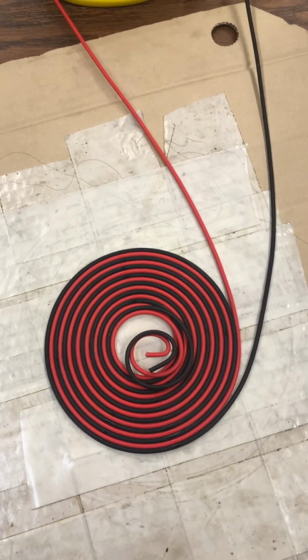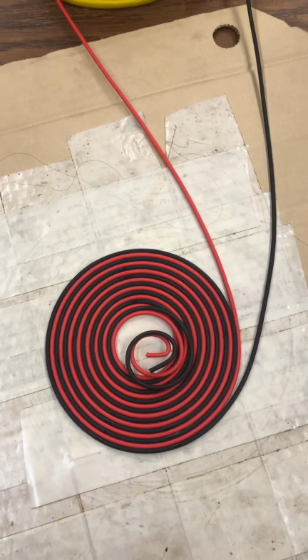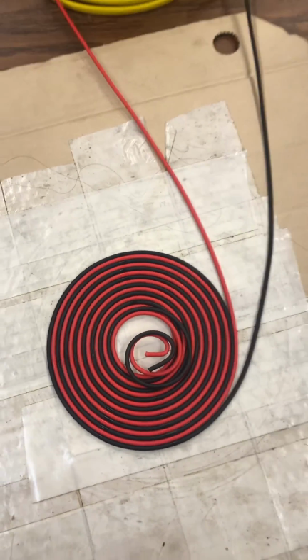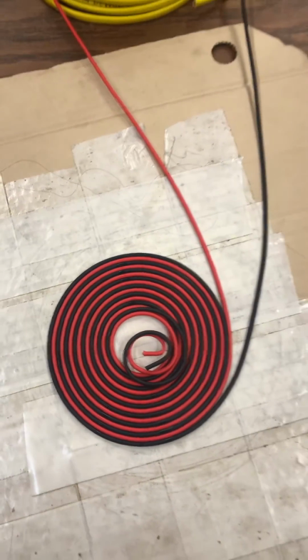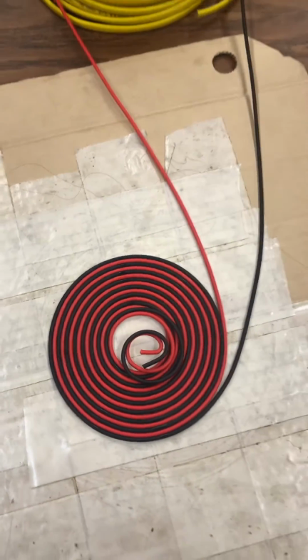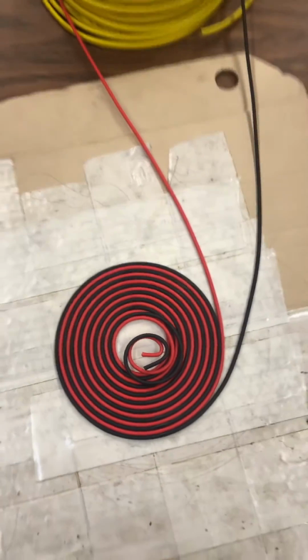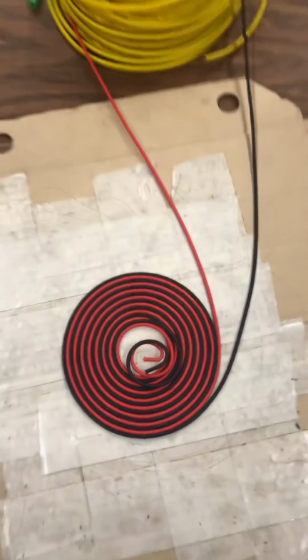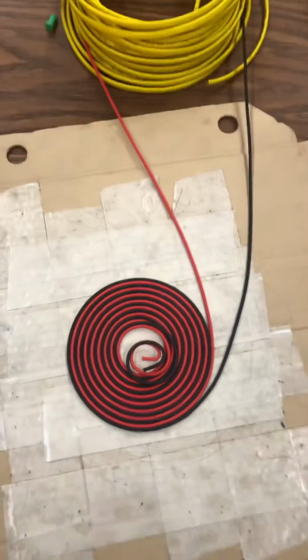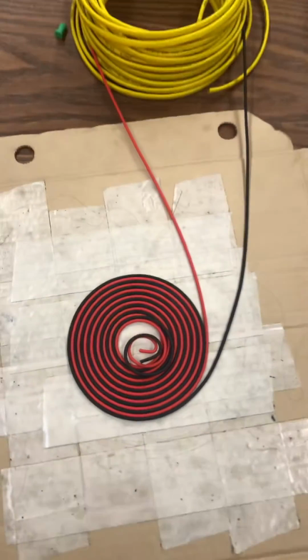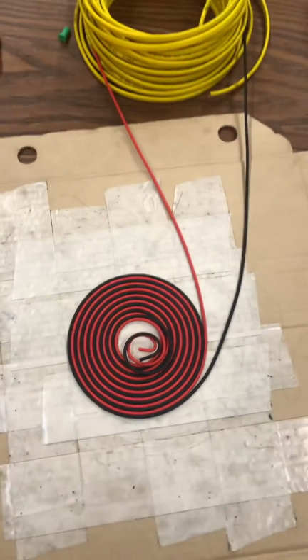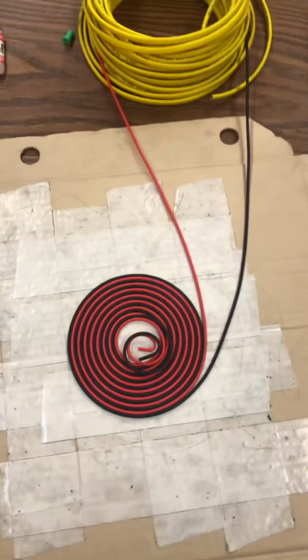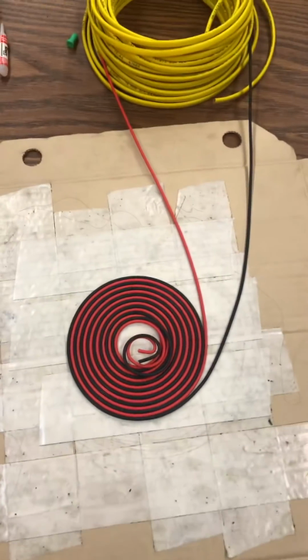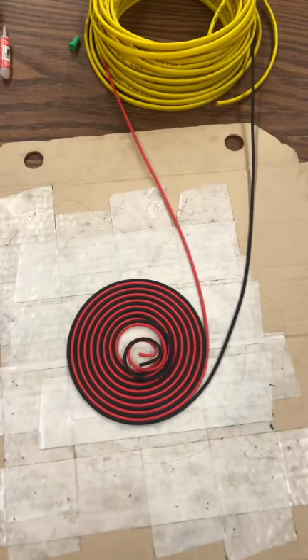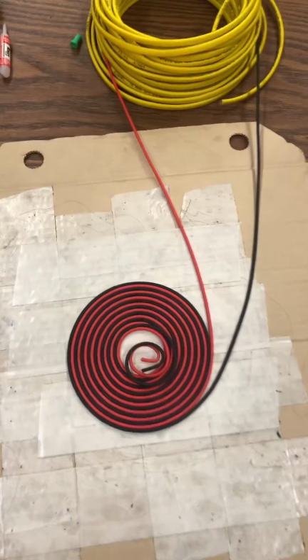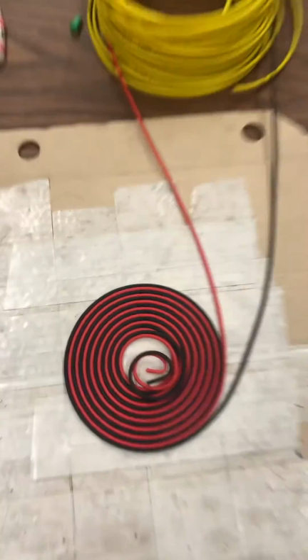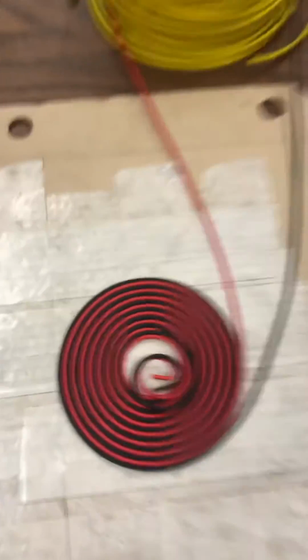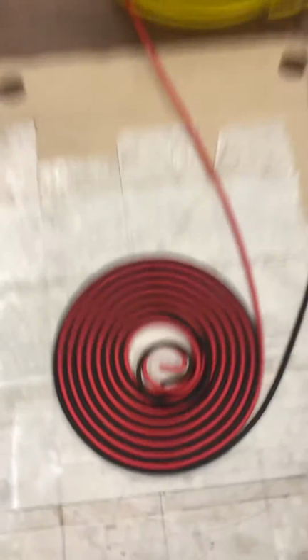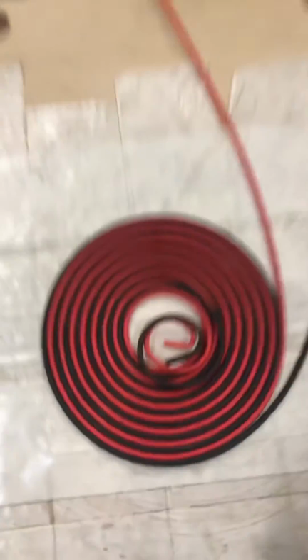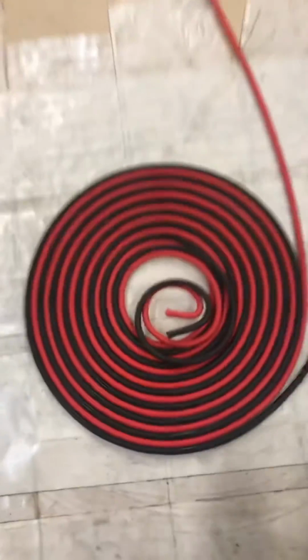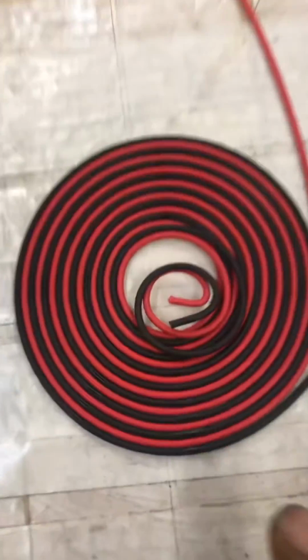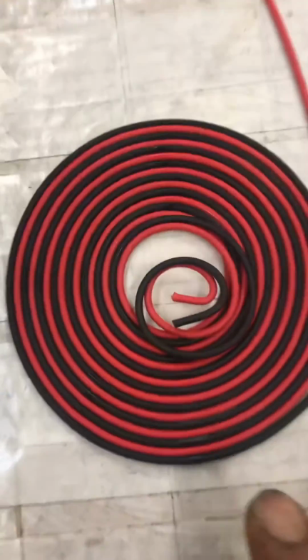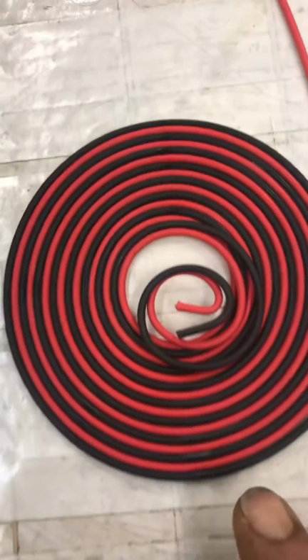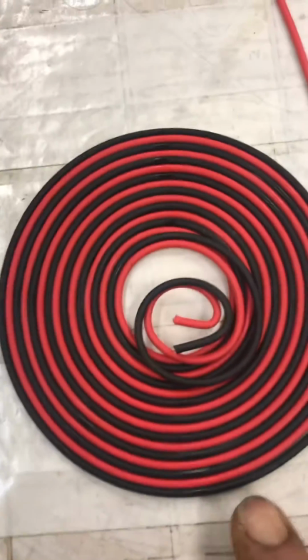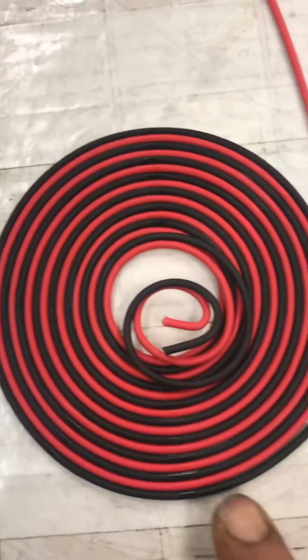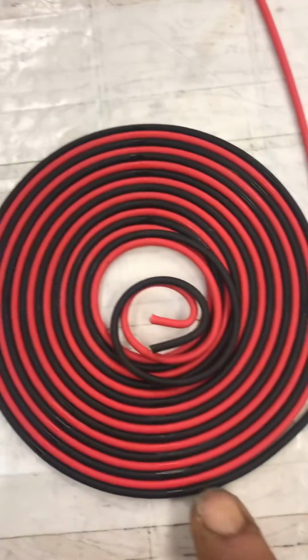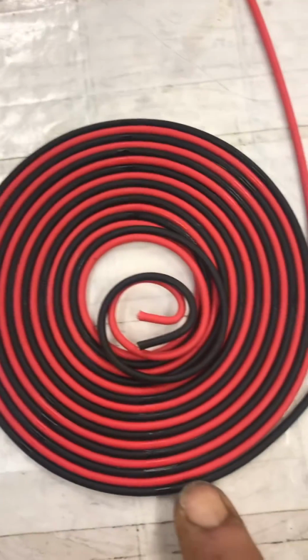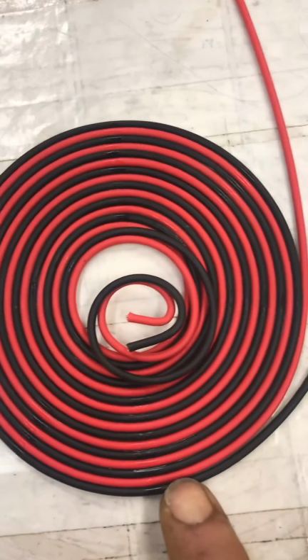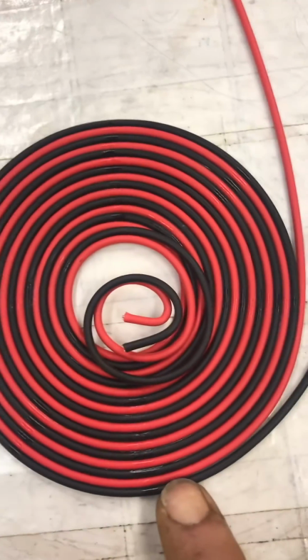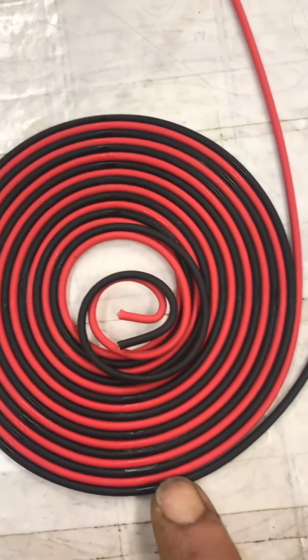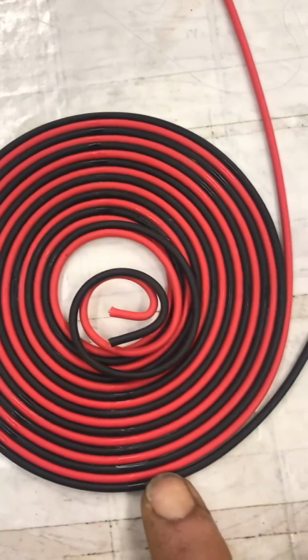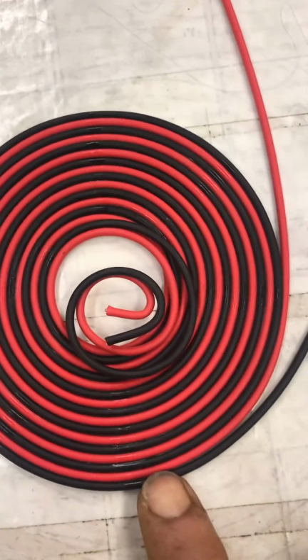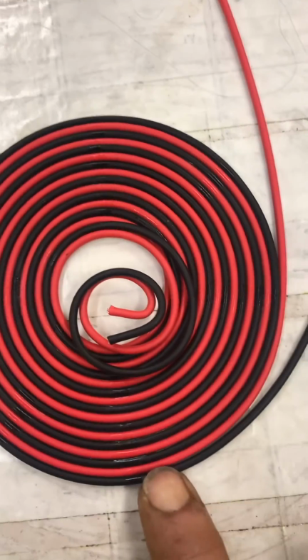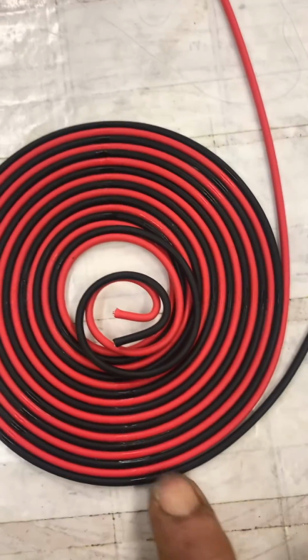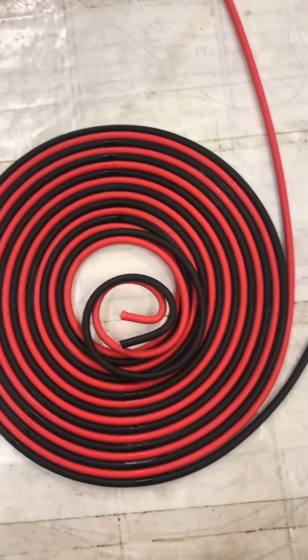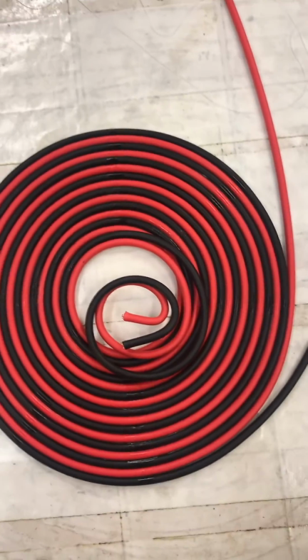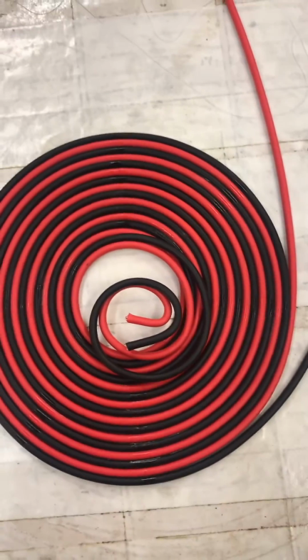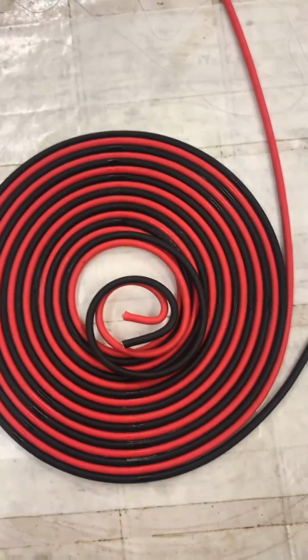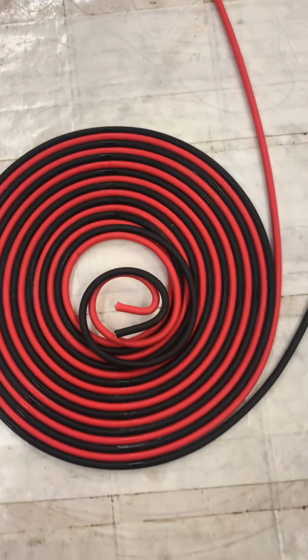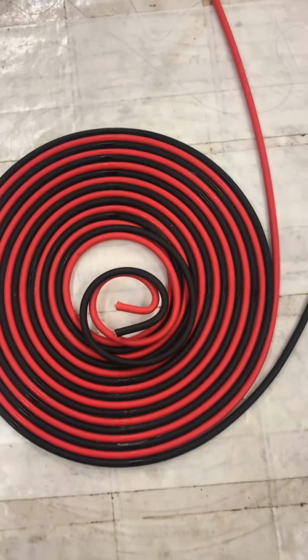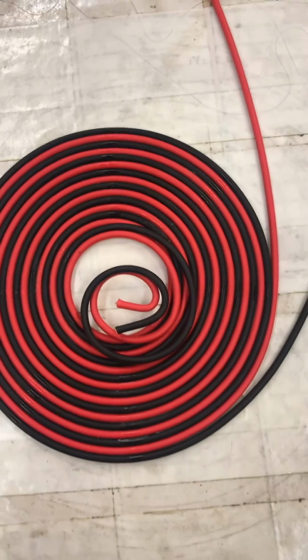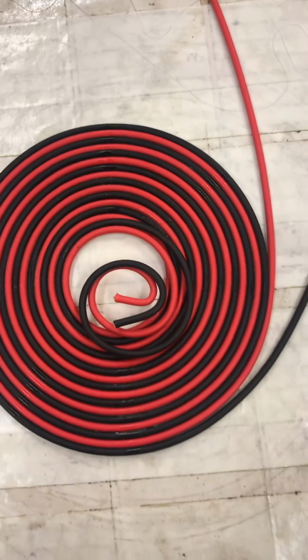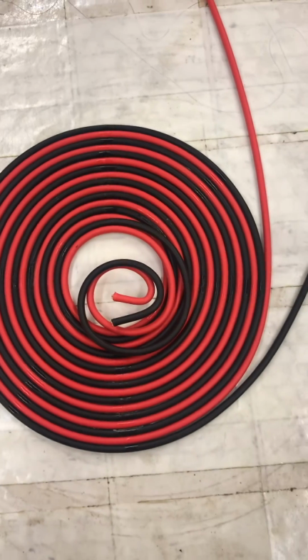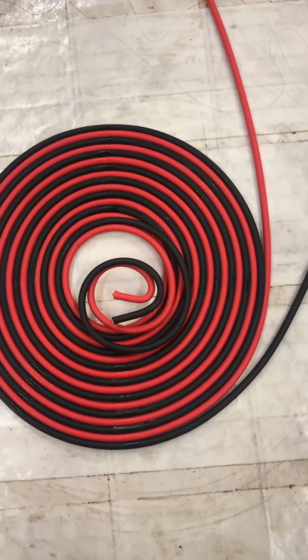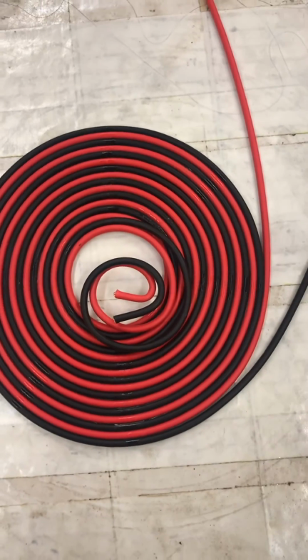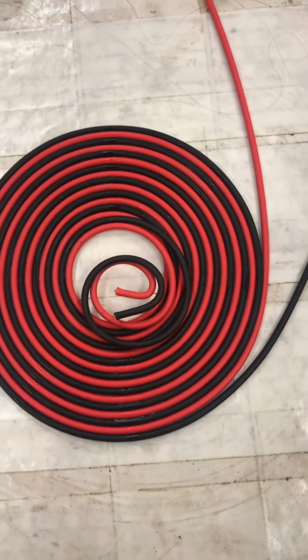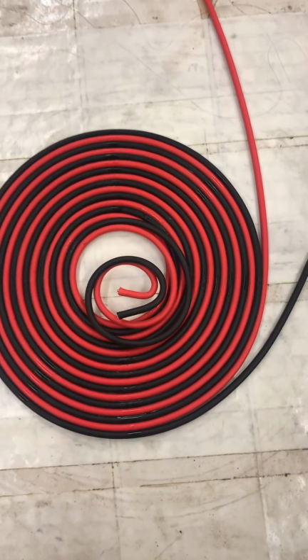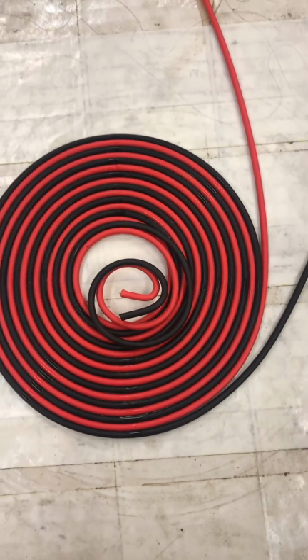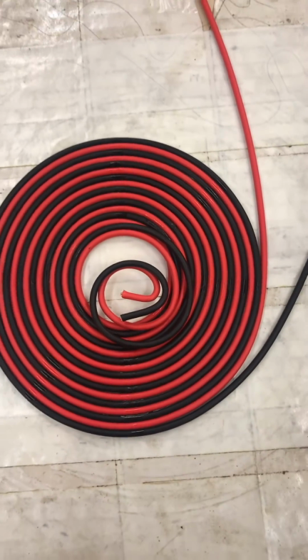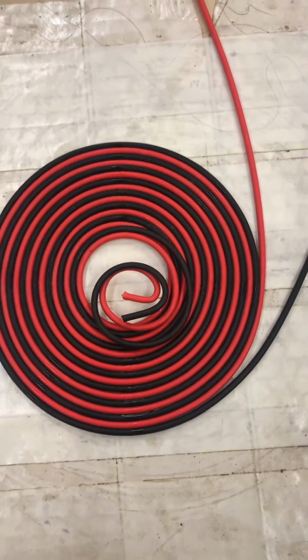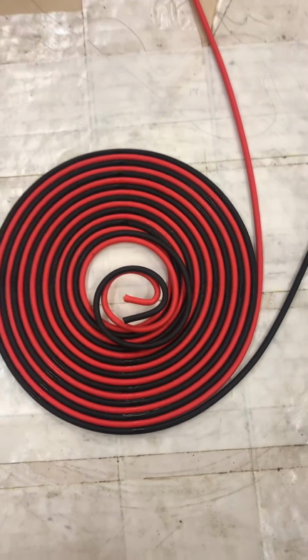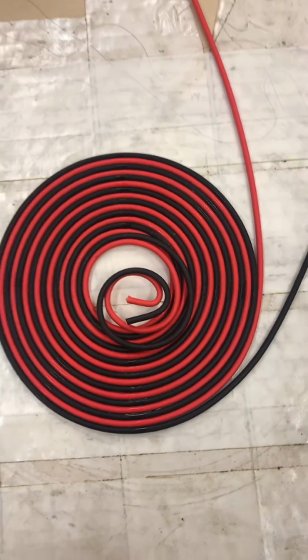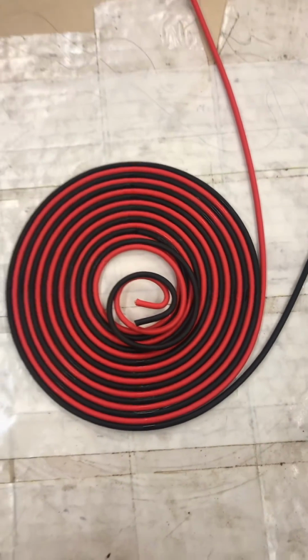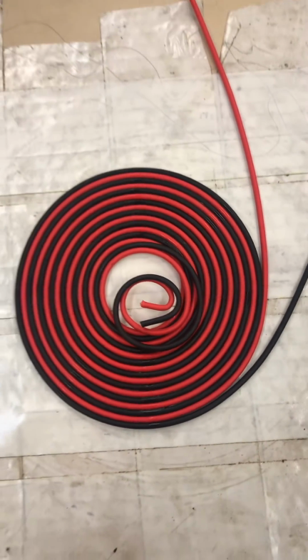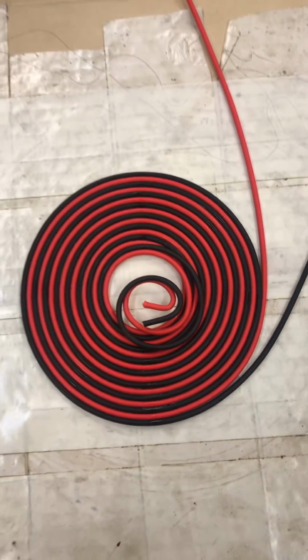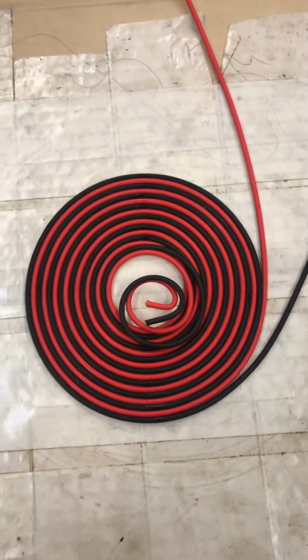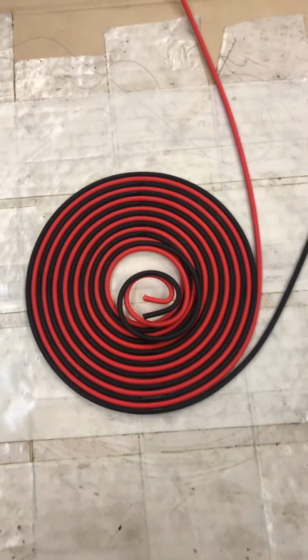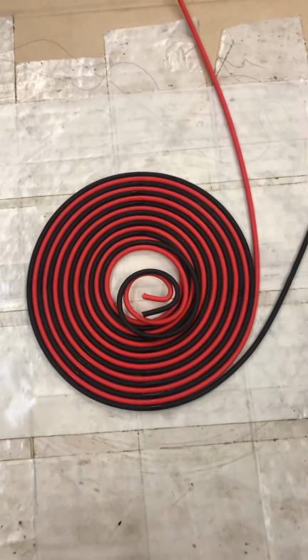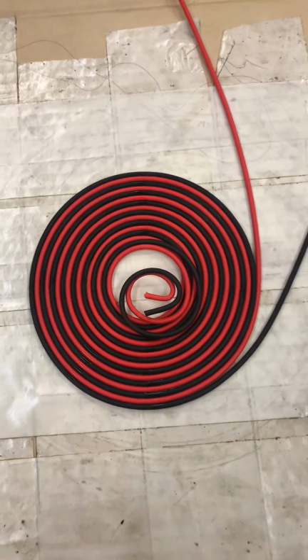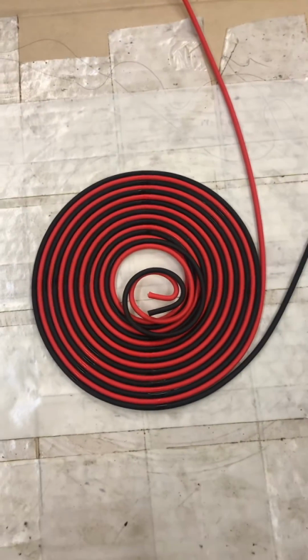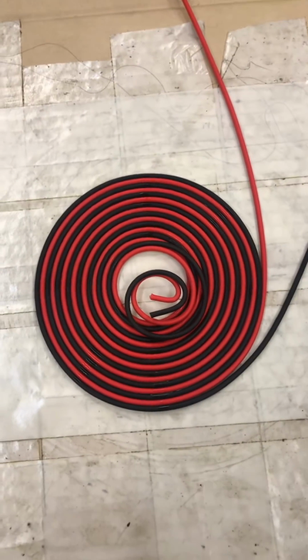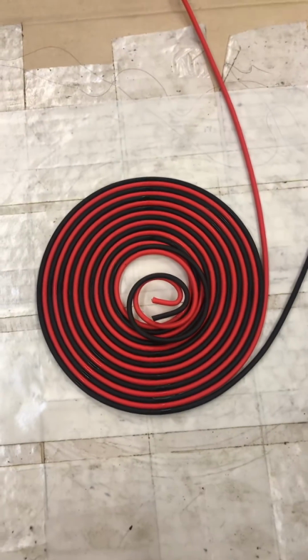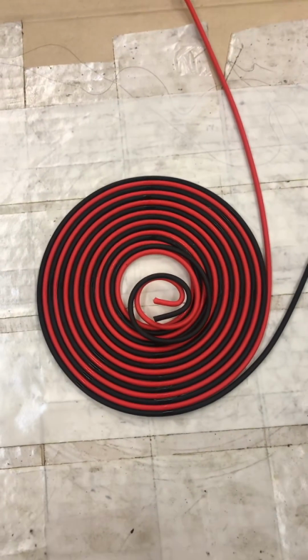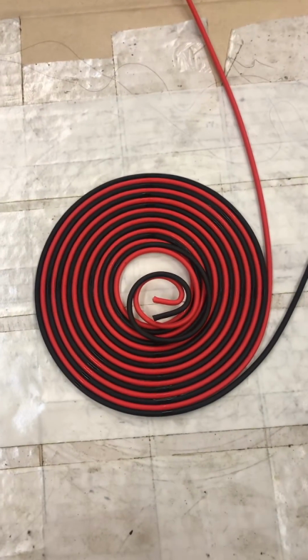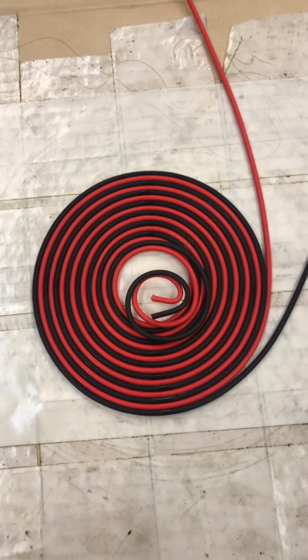All right, that's it. This is a properly wound Tesla Bi-Filer pancake coil.